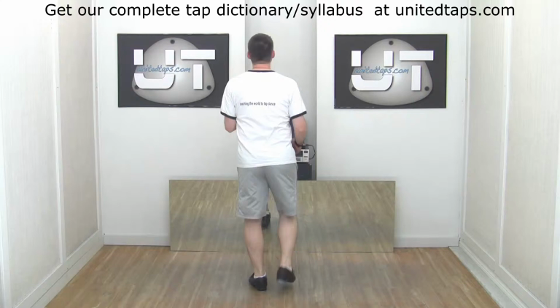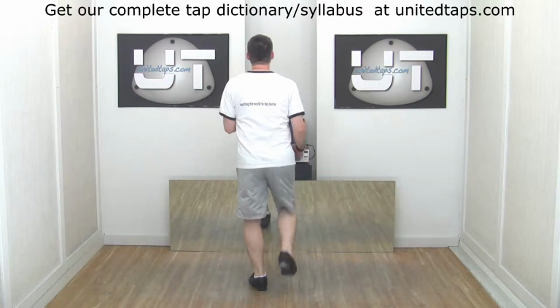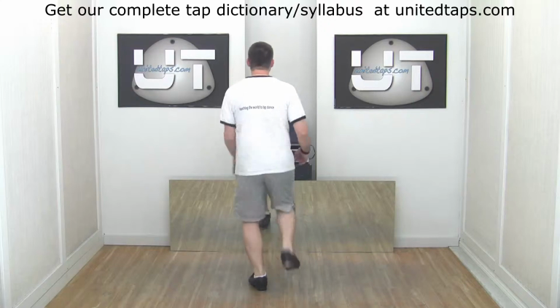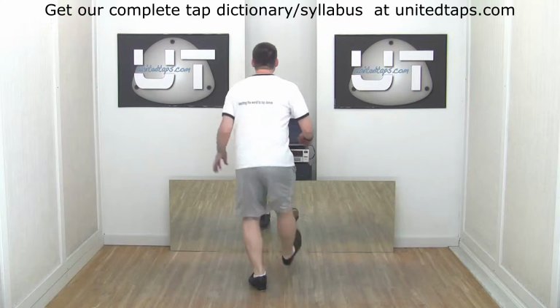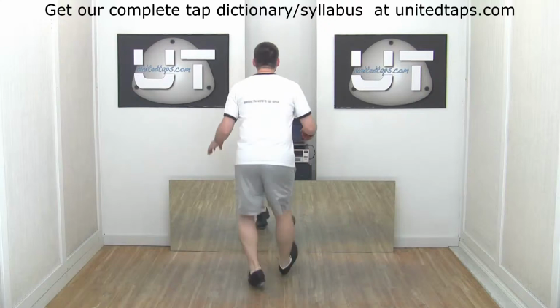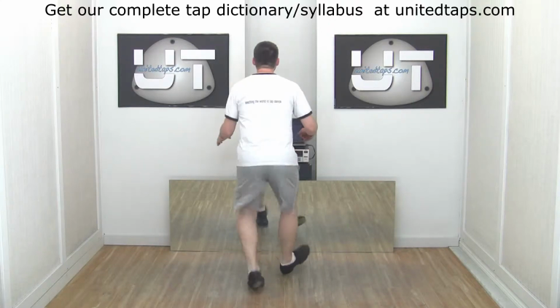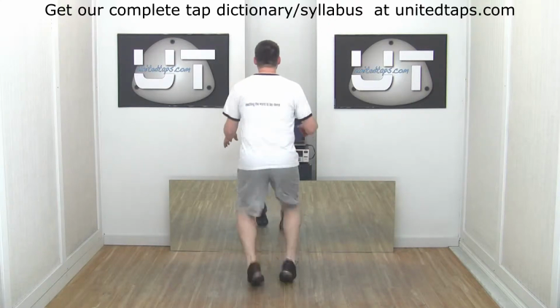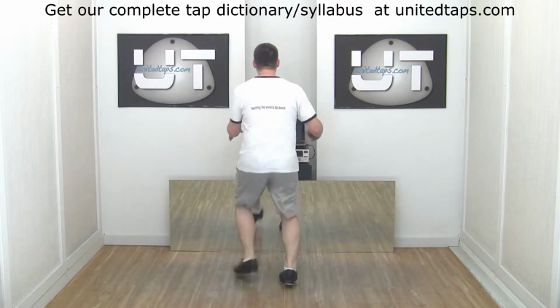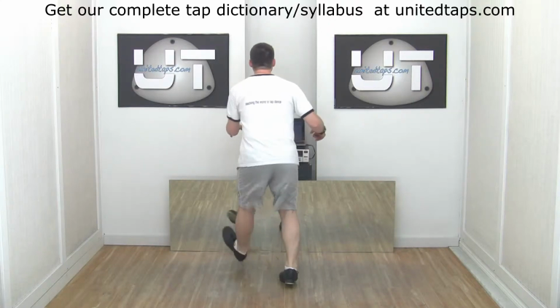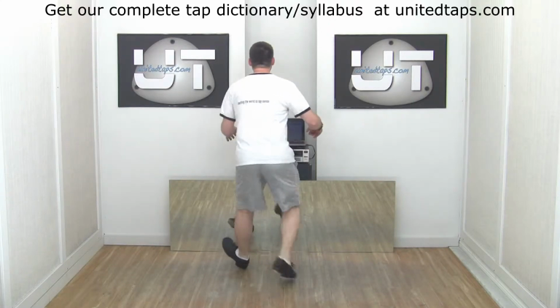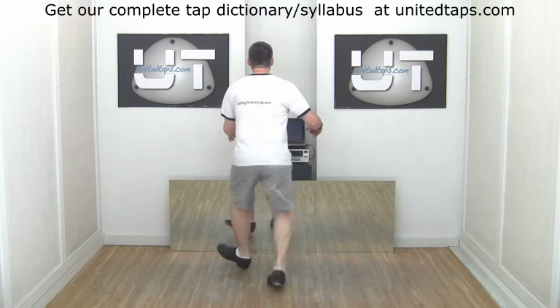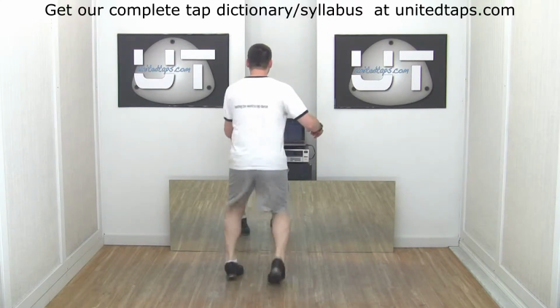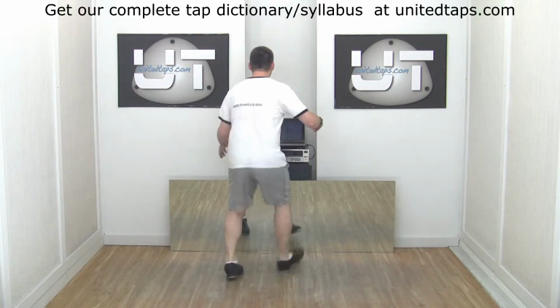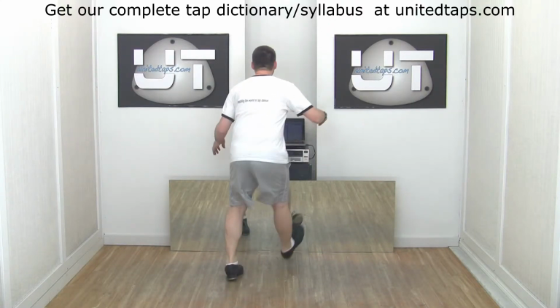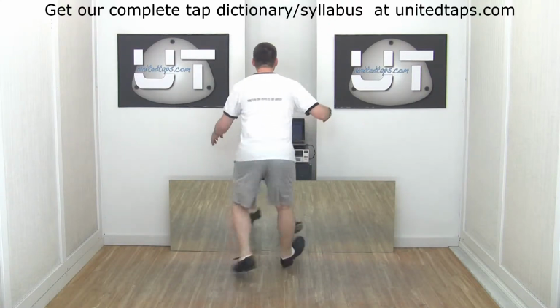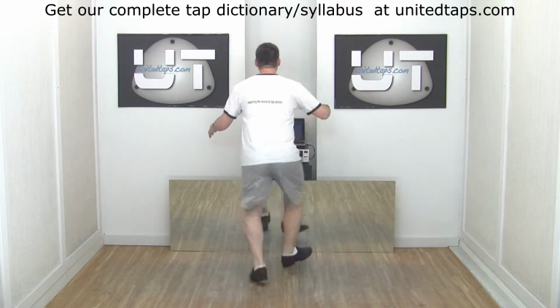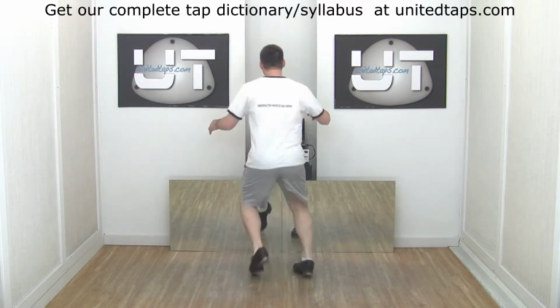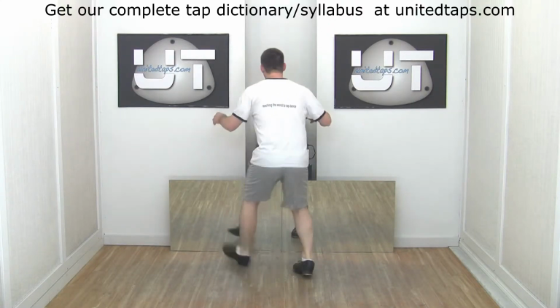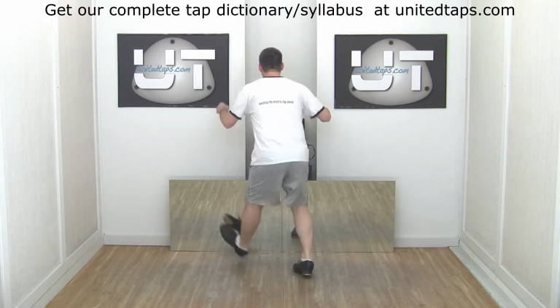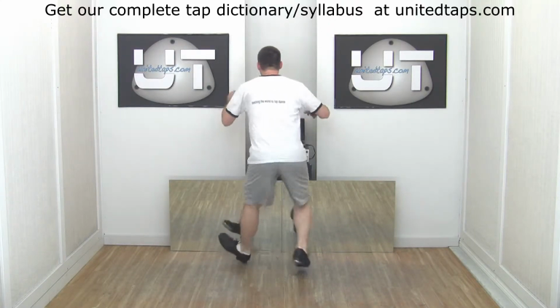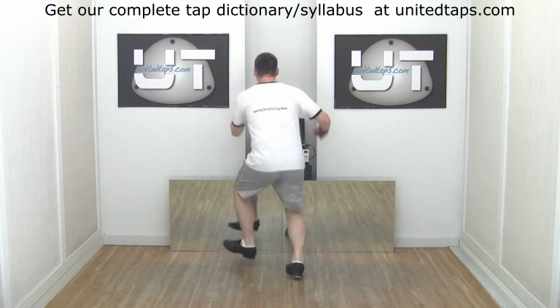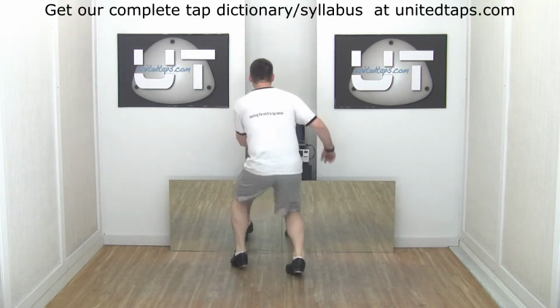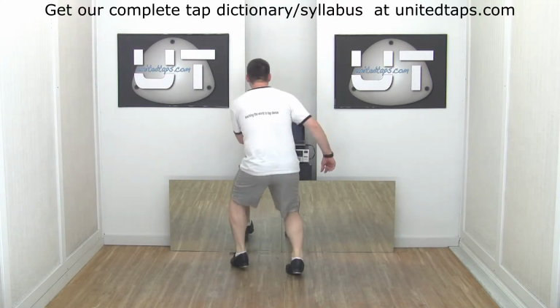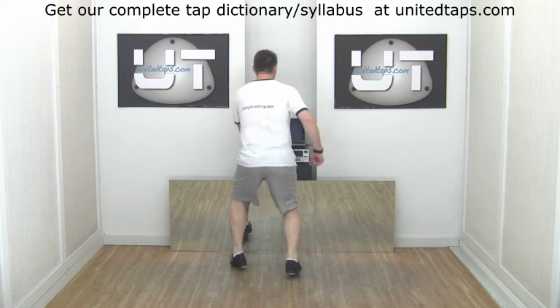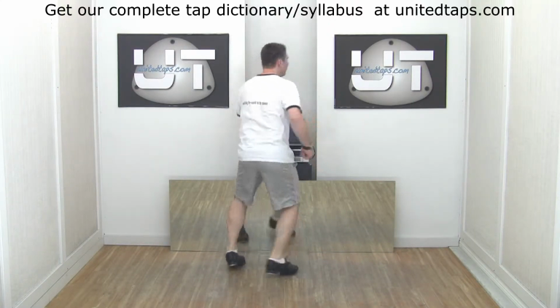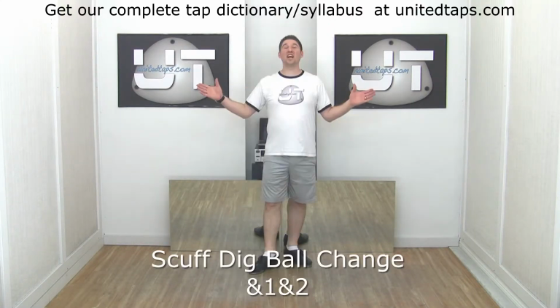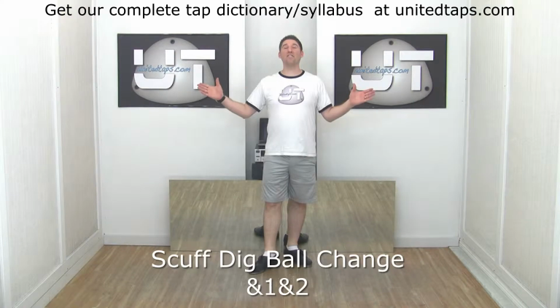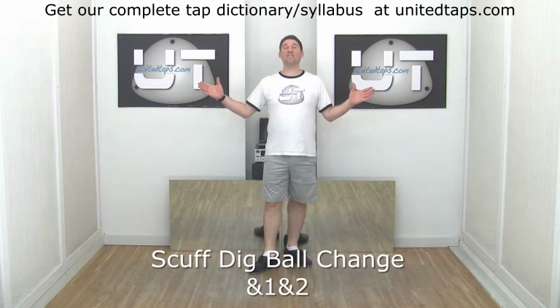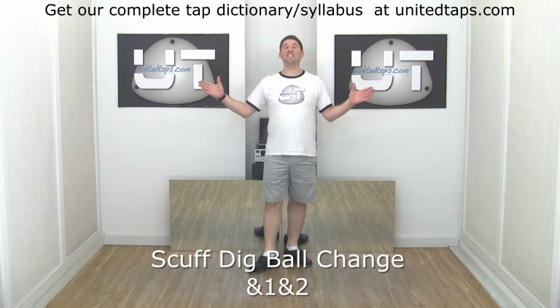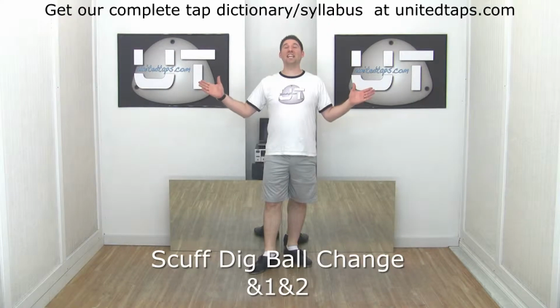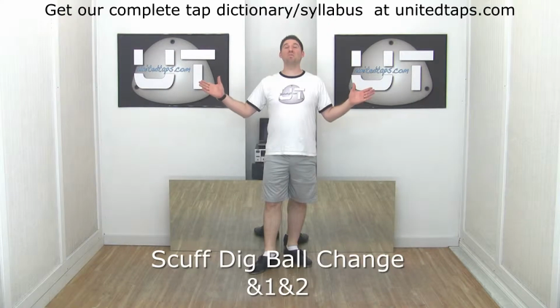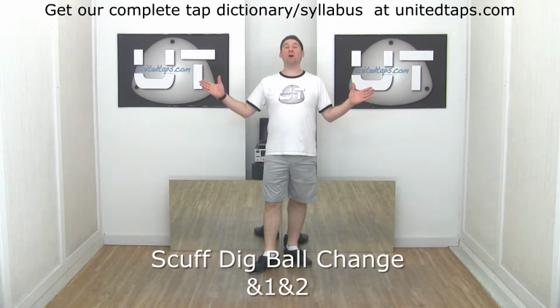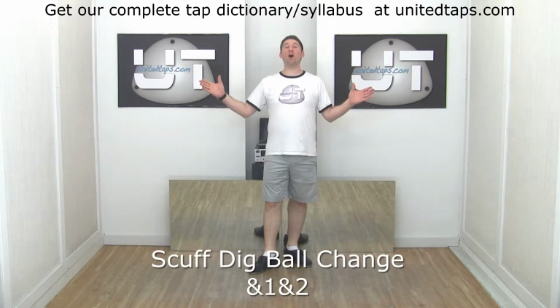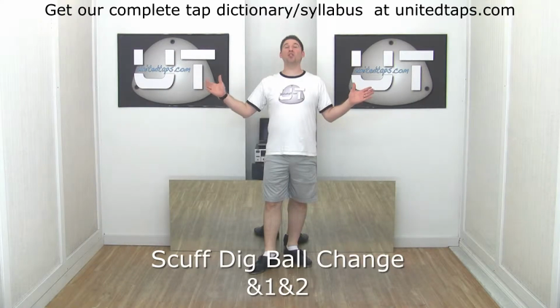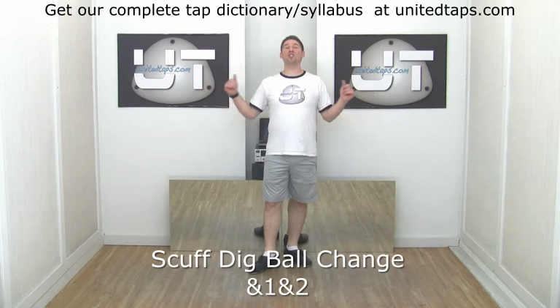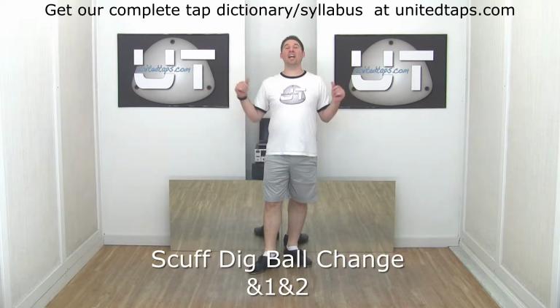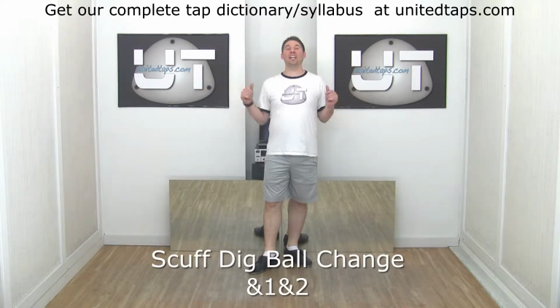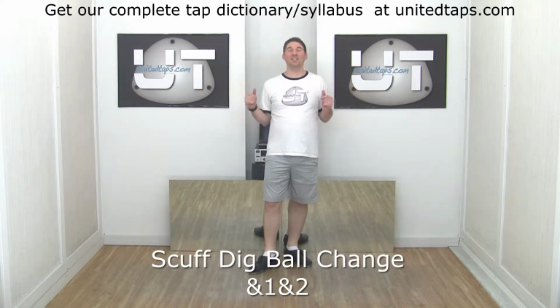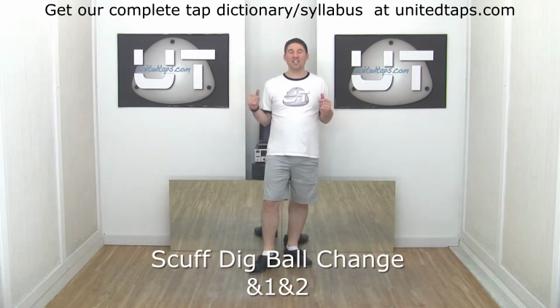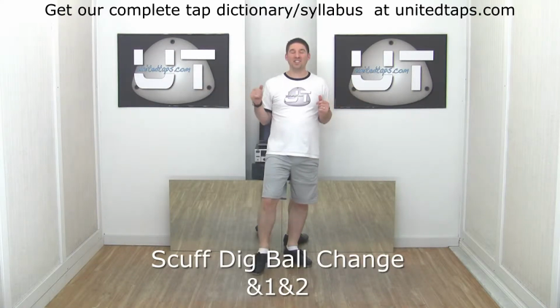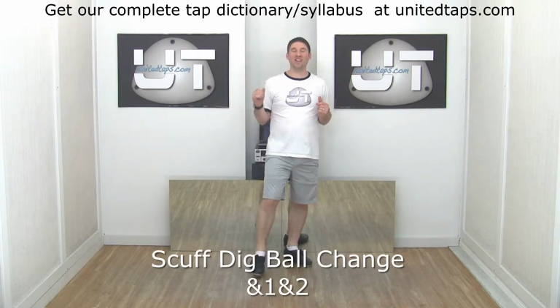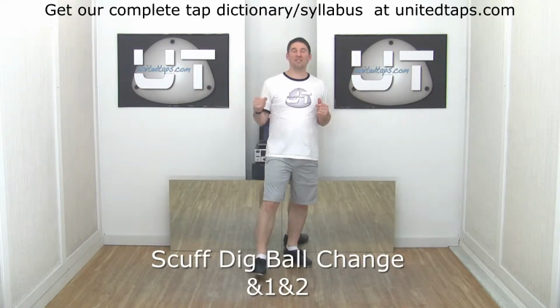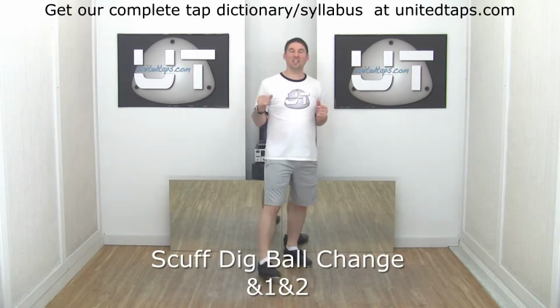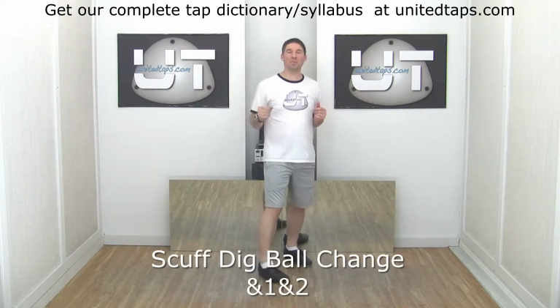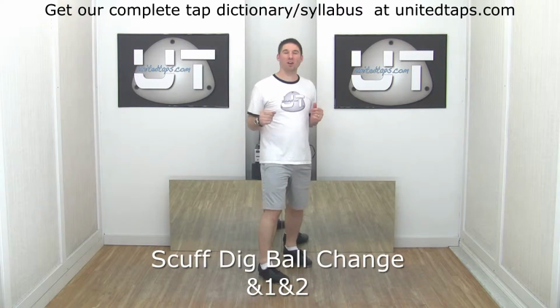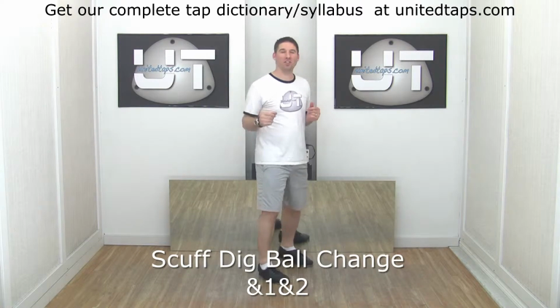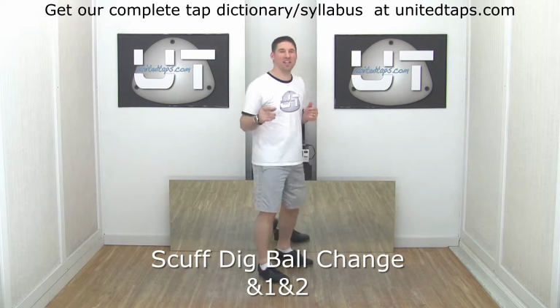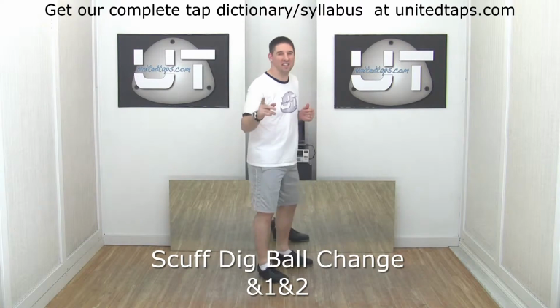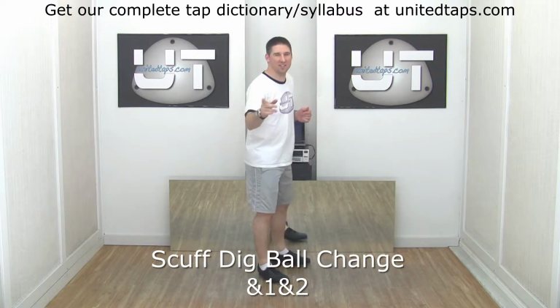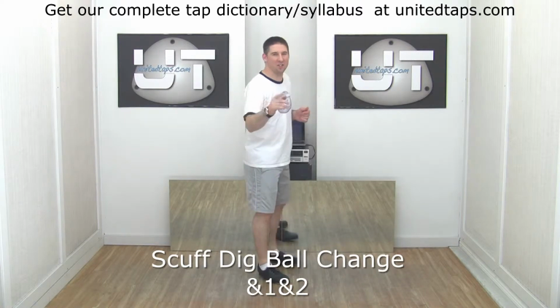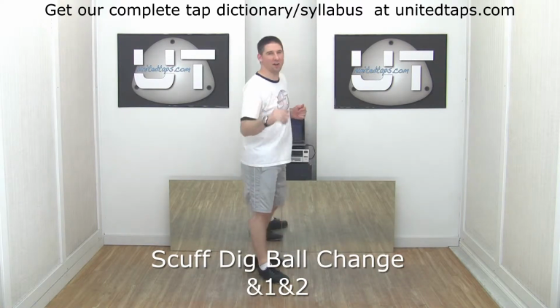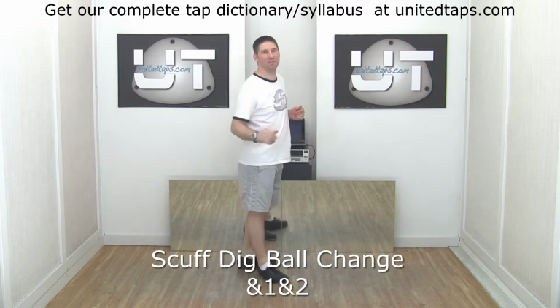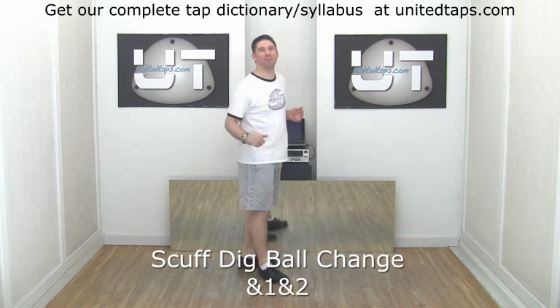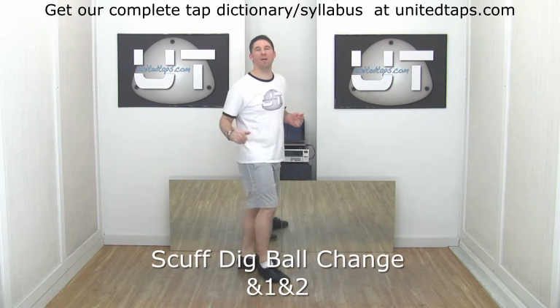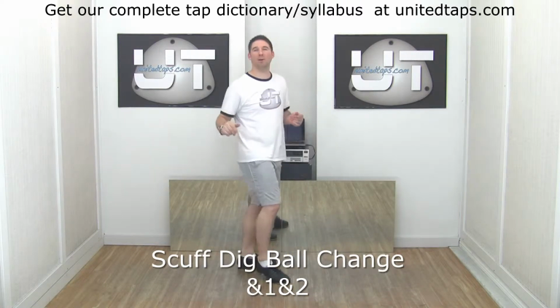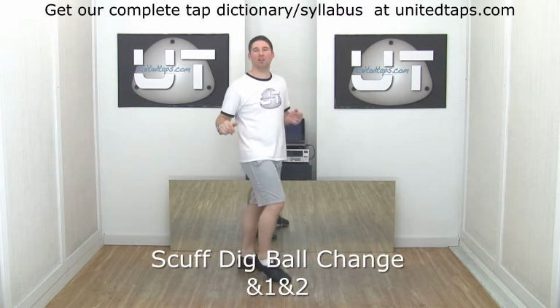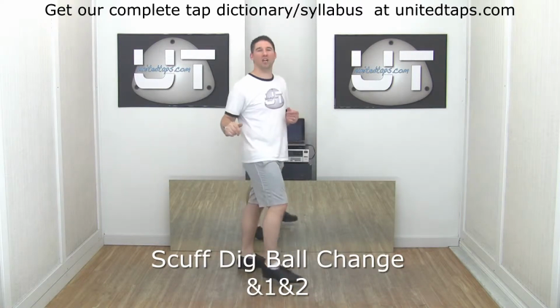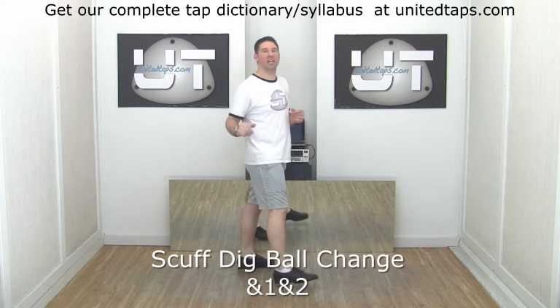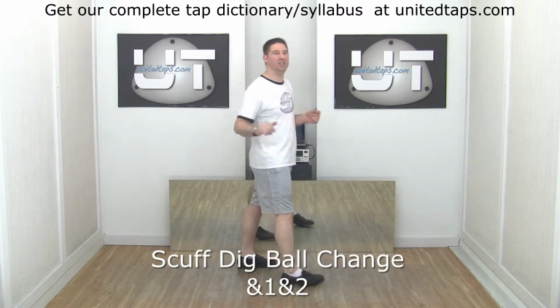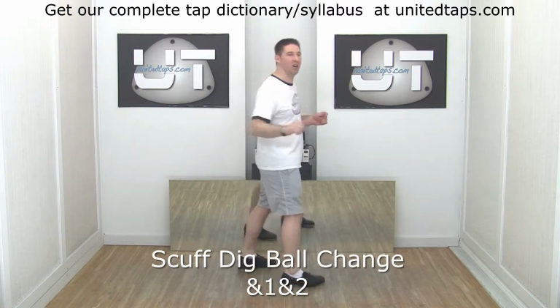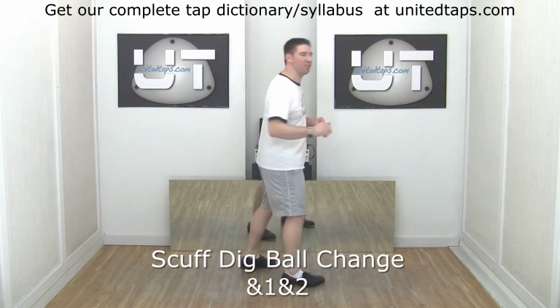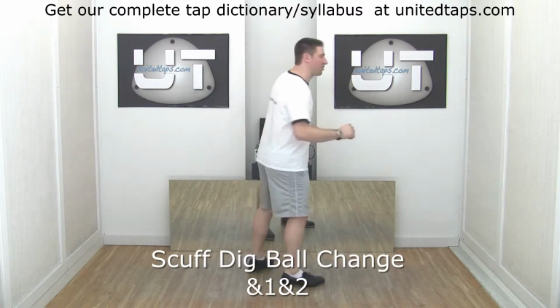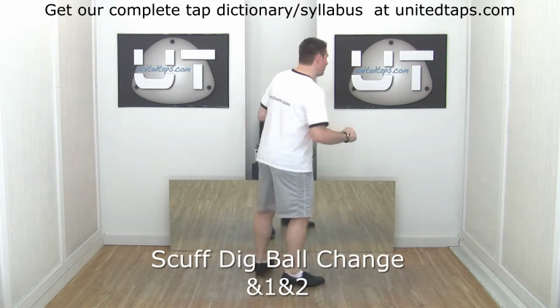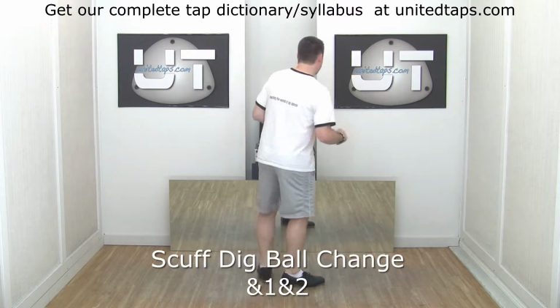Step on it. Scuff, dig, ball, change. Scuff, dig, ball, change. It's a great flat ball change alternative.